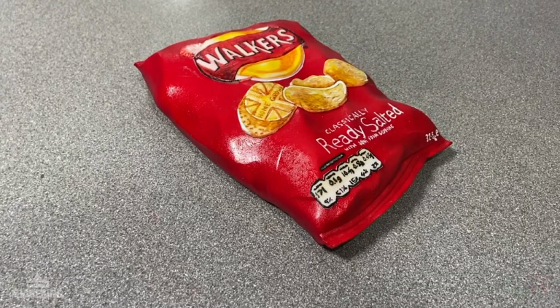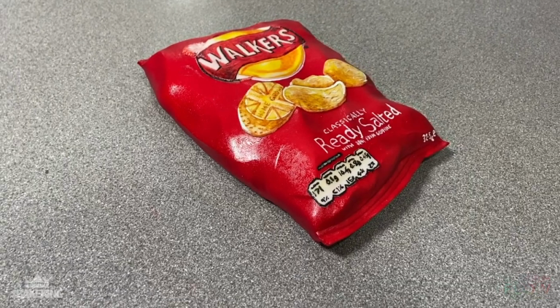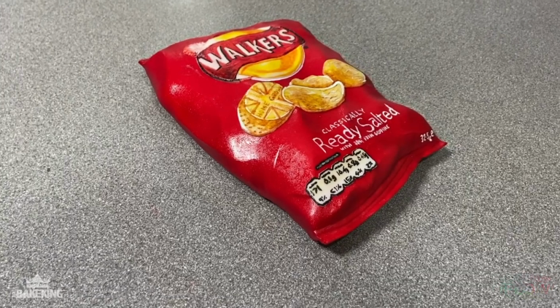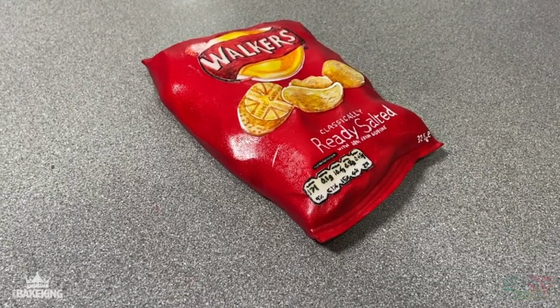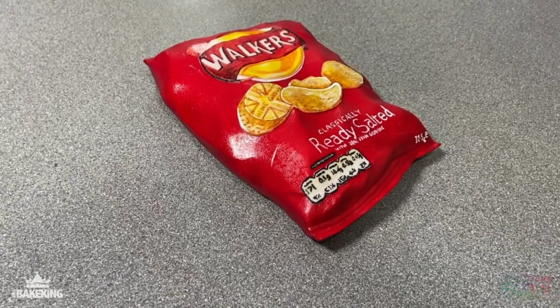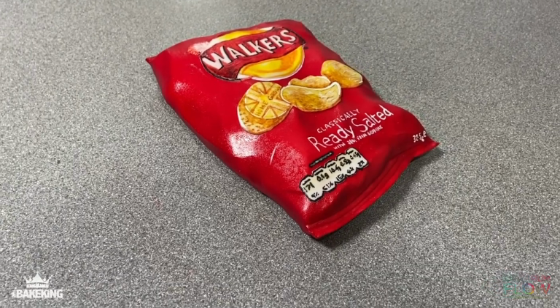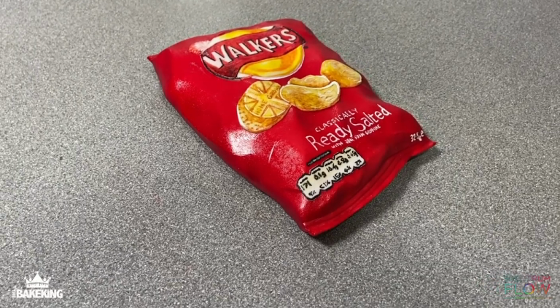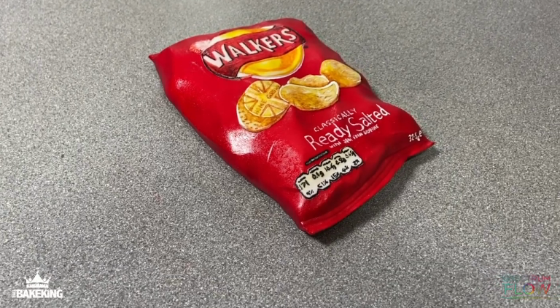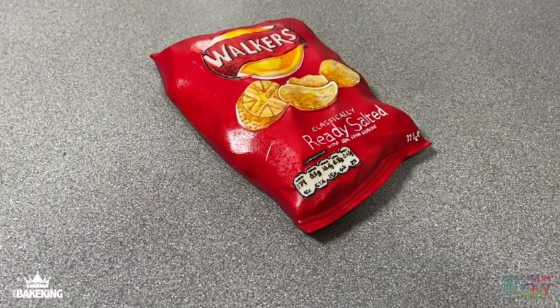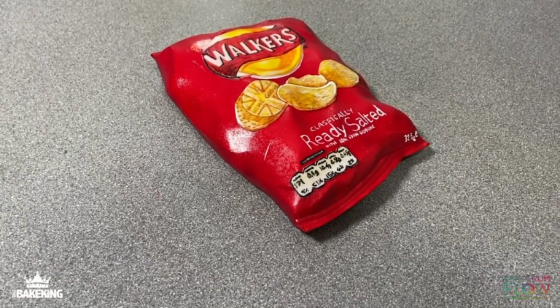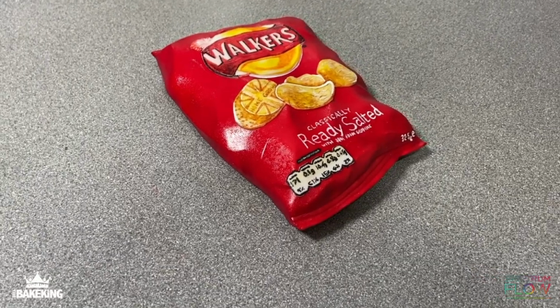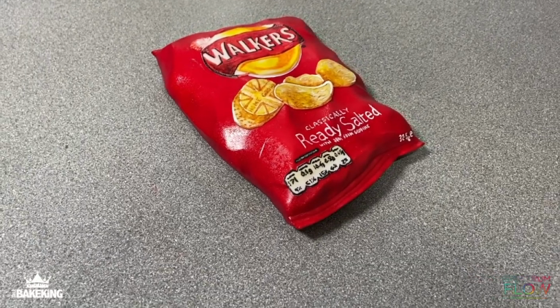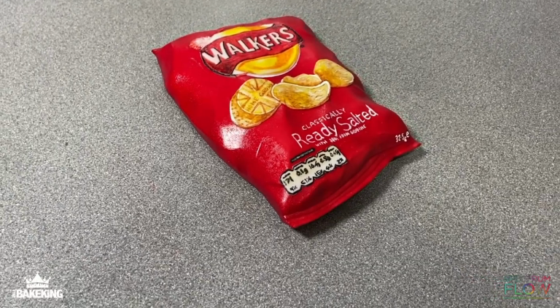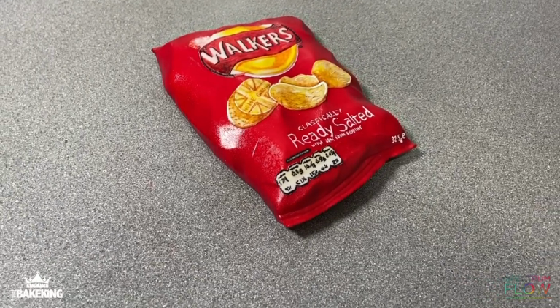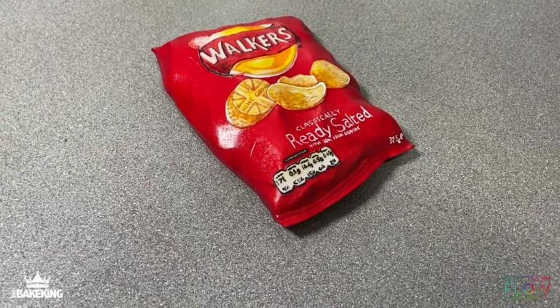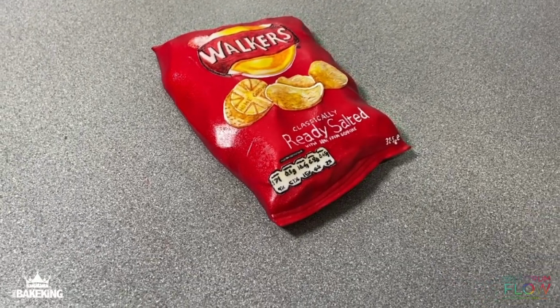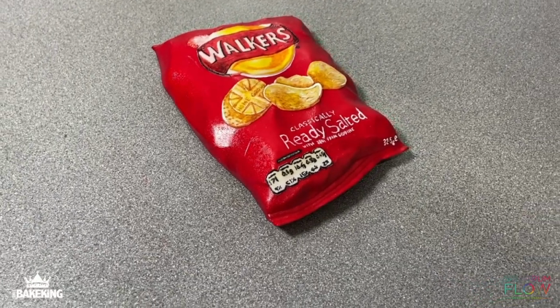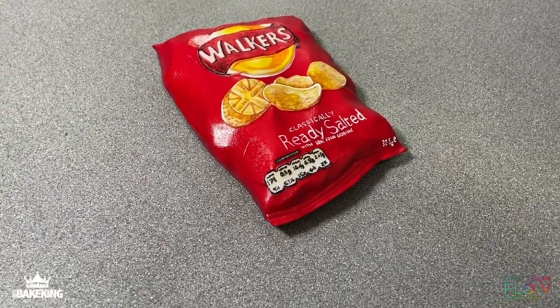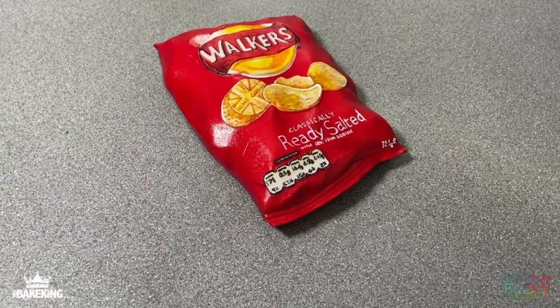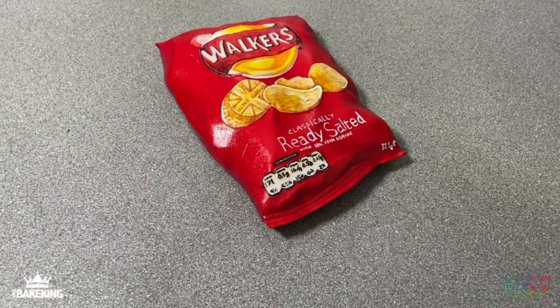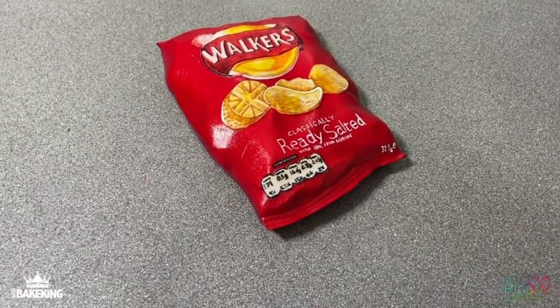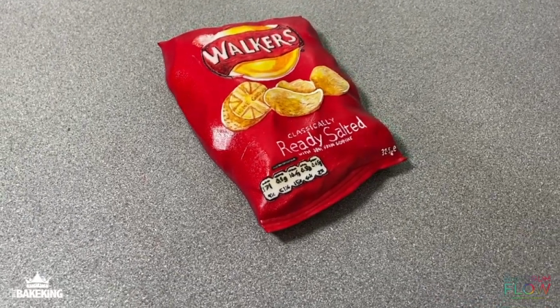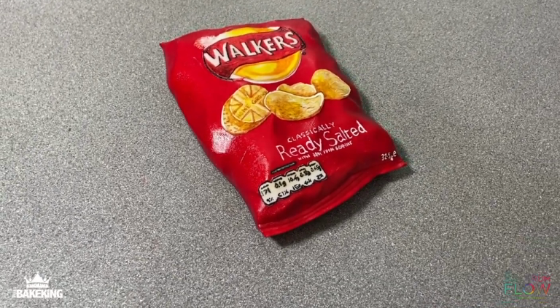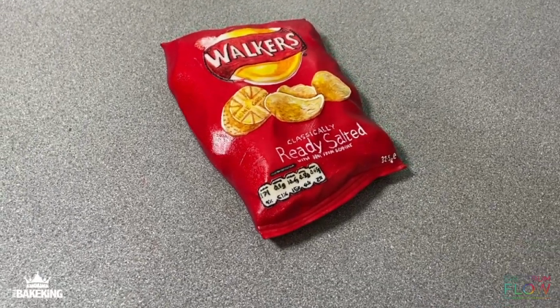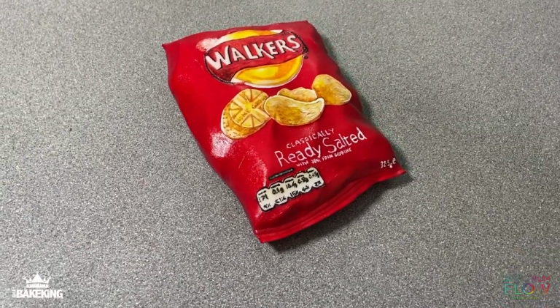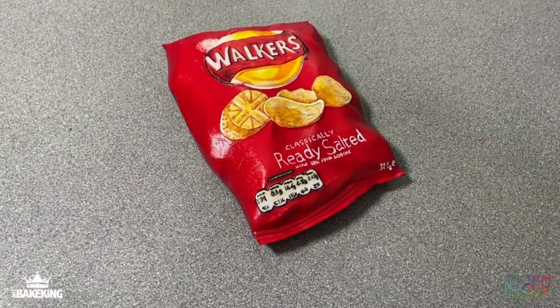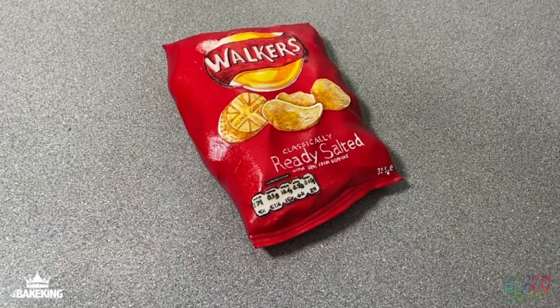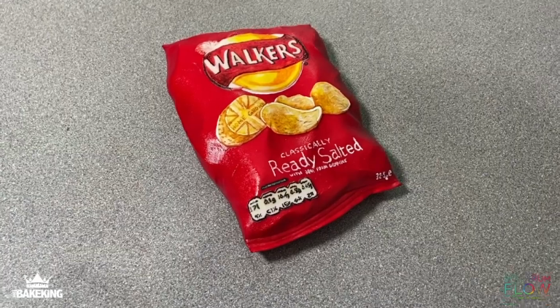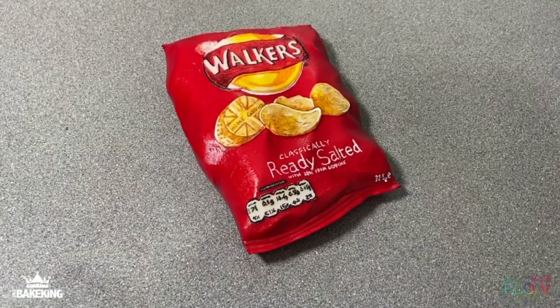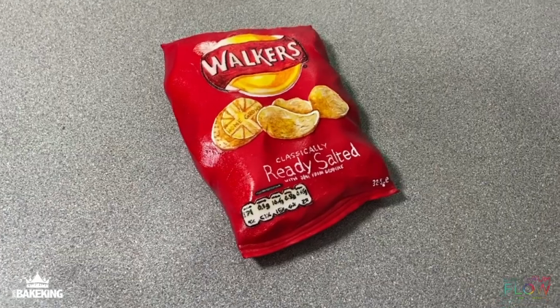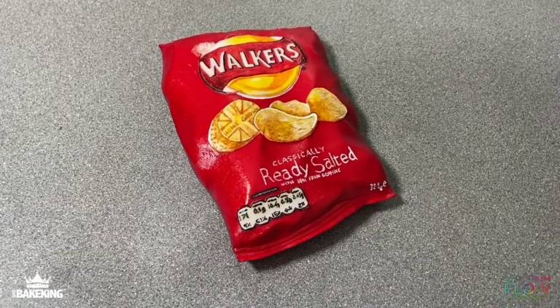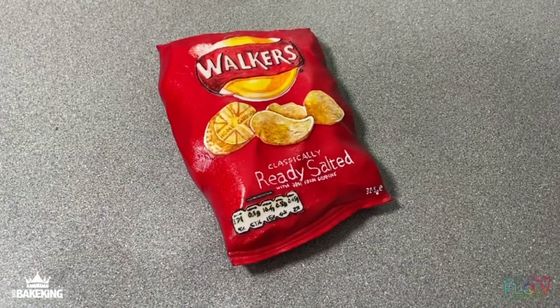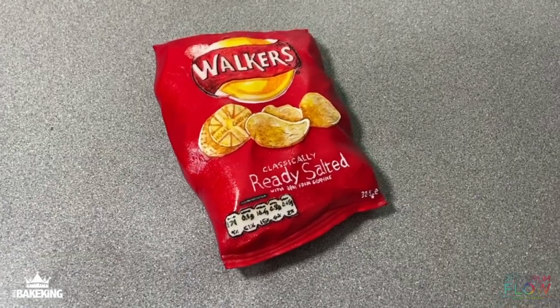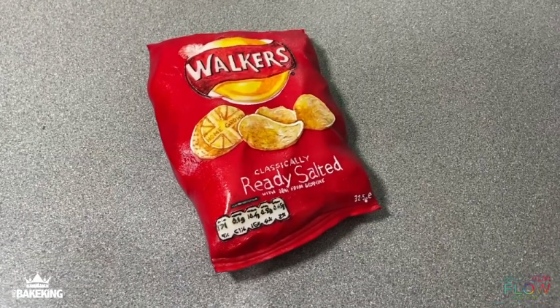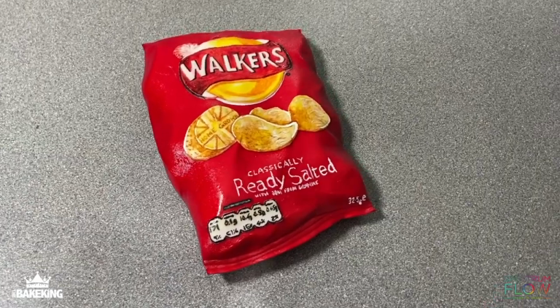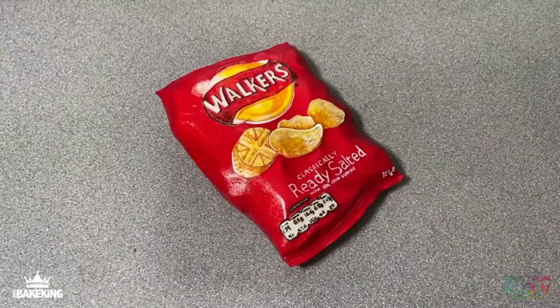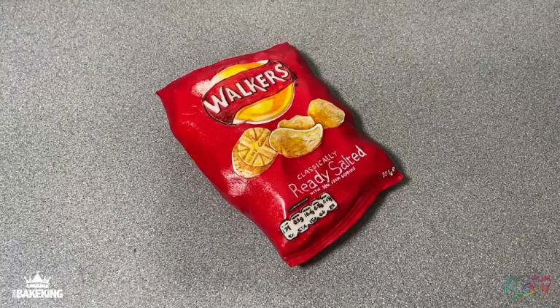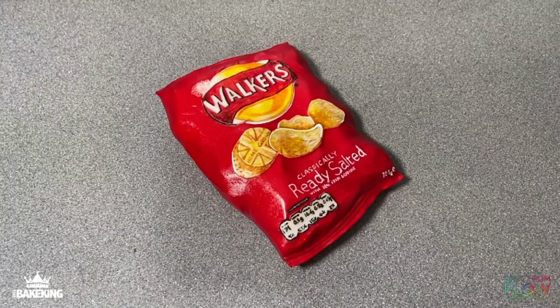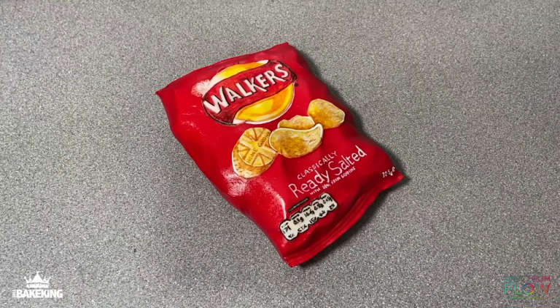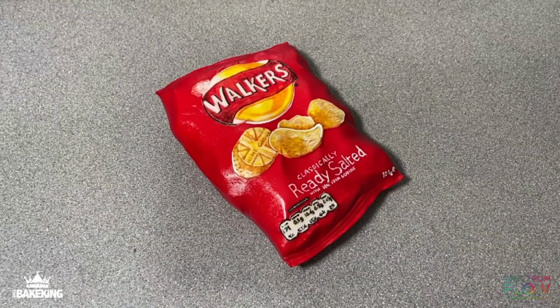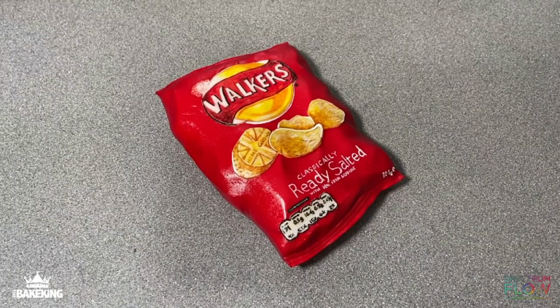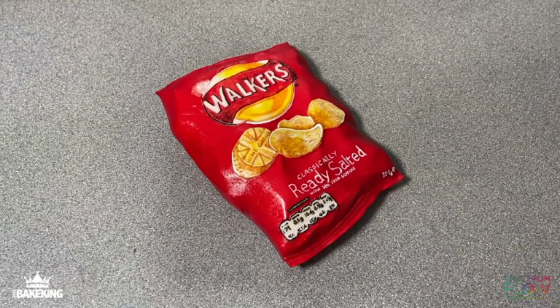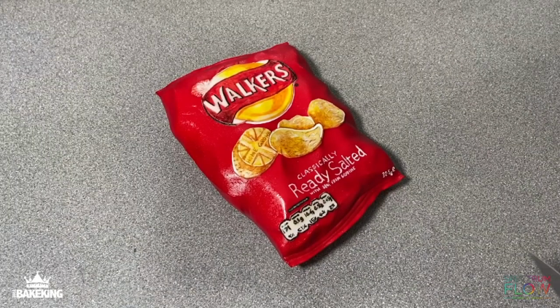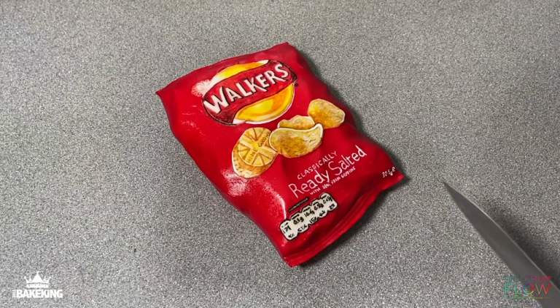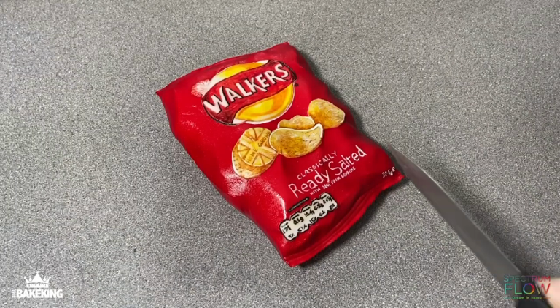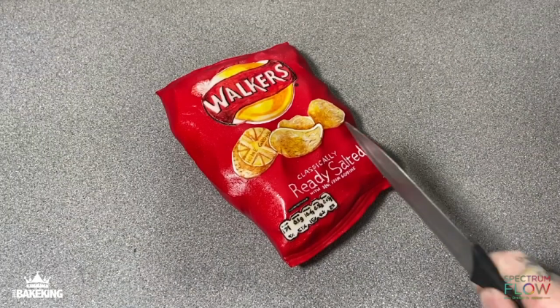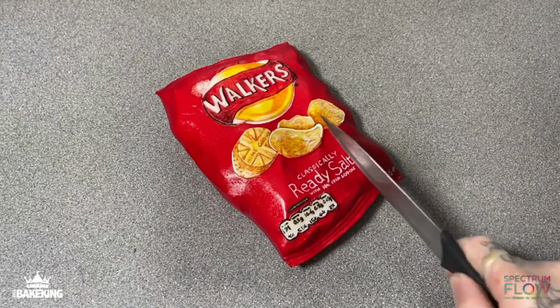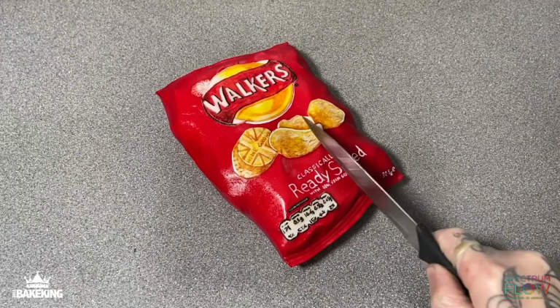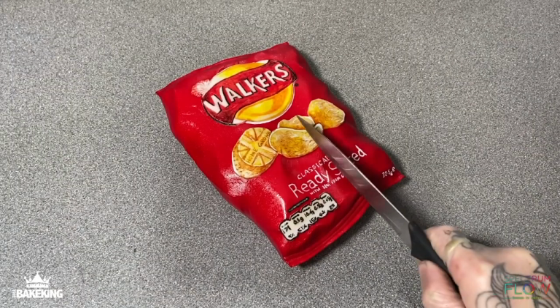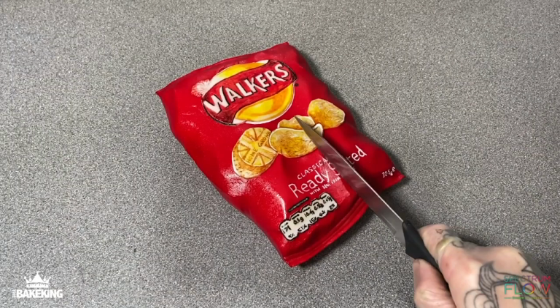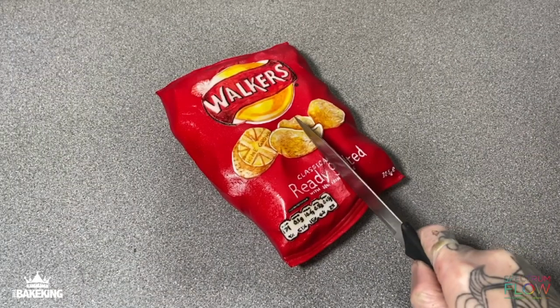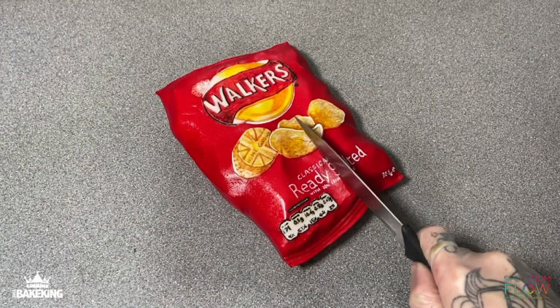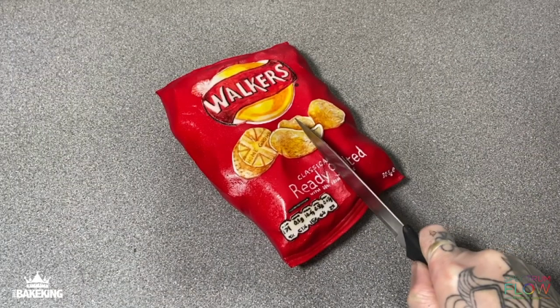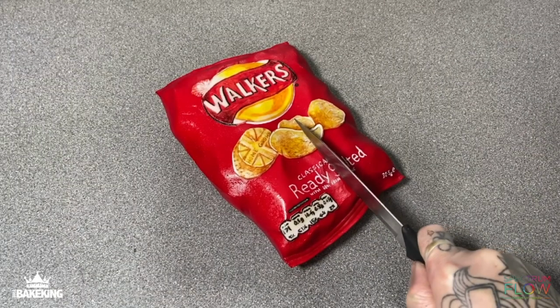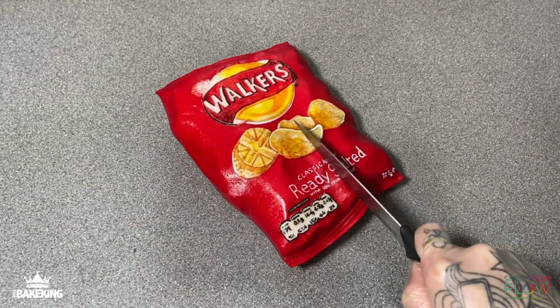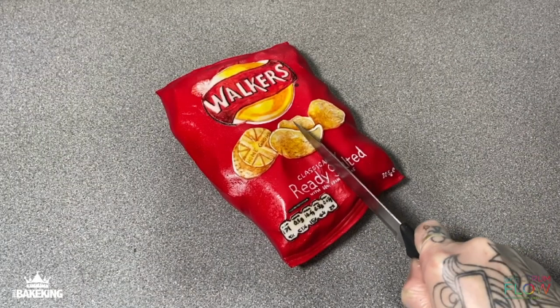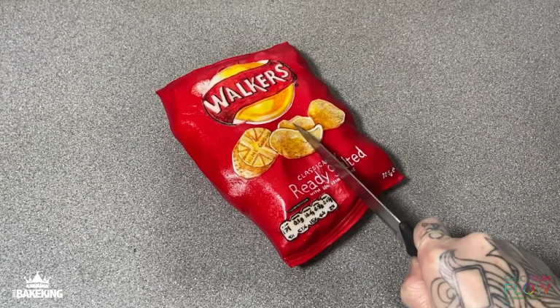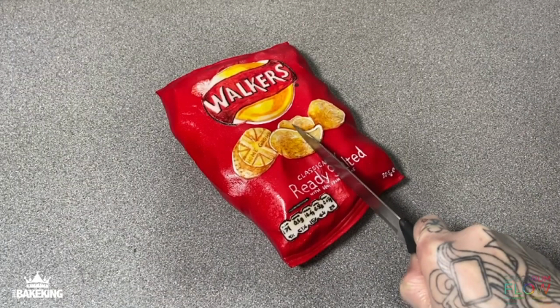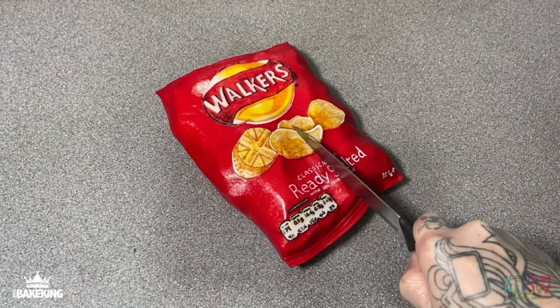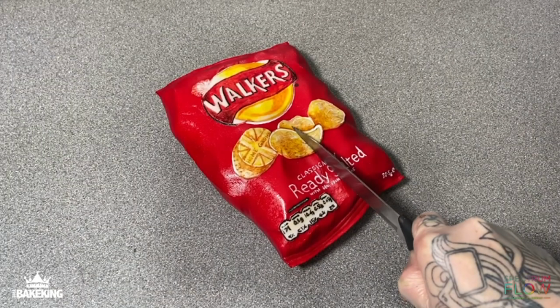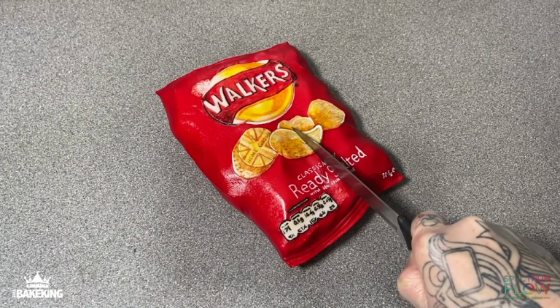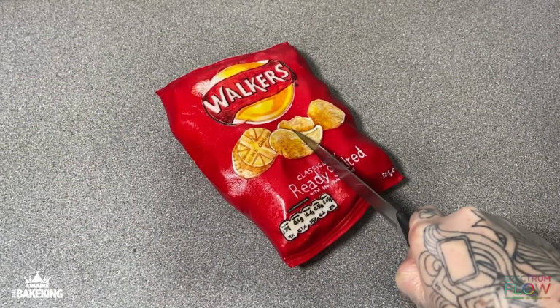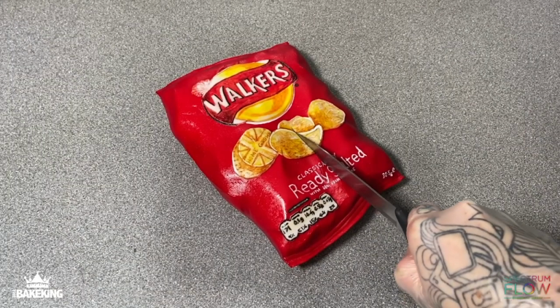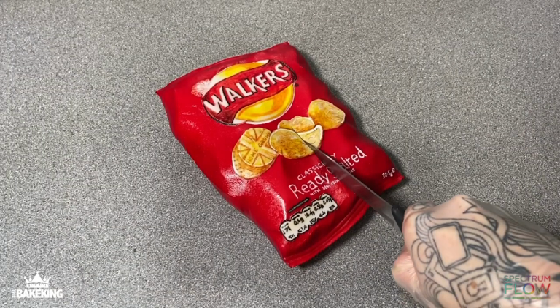Welcome to this tutorial. In this video we're going to be making a packet of crisps illusion cake.